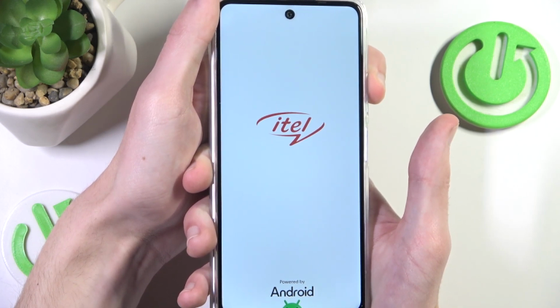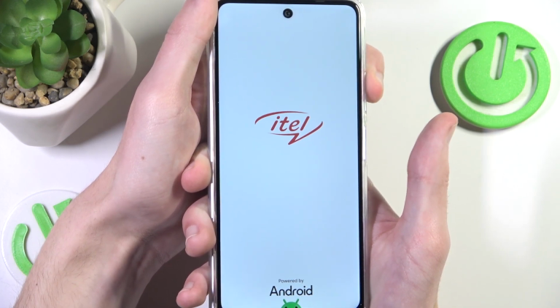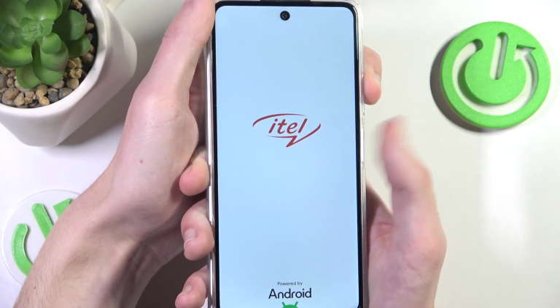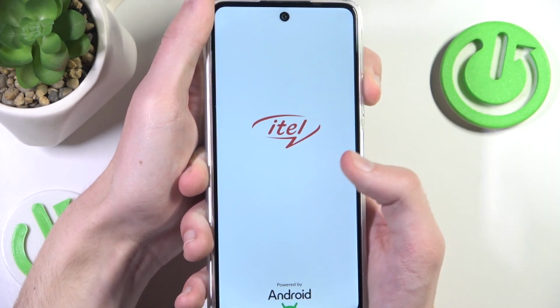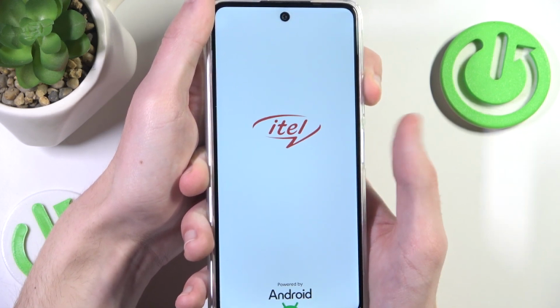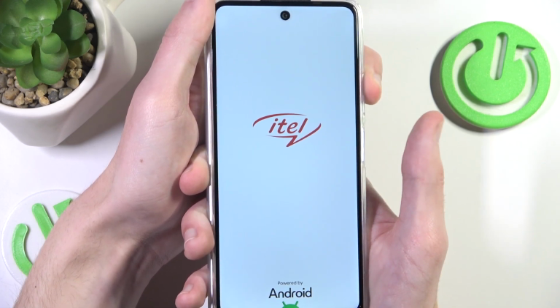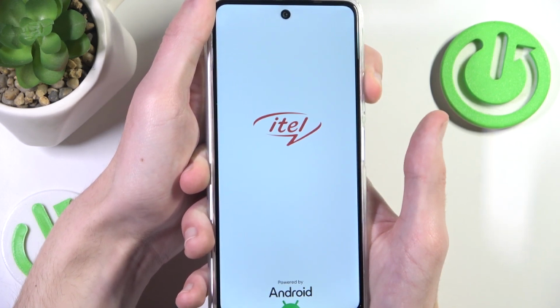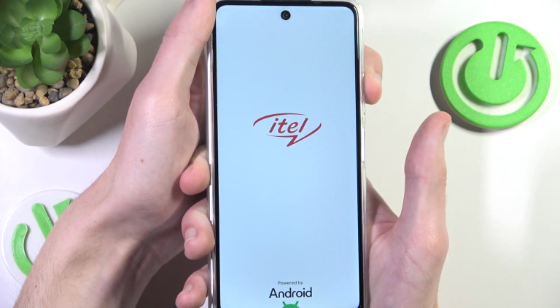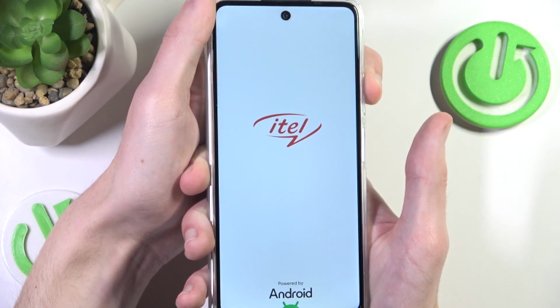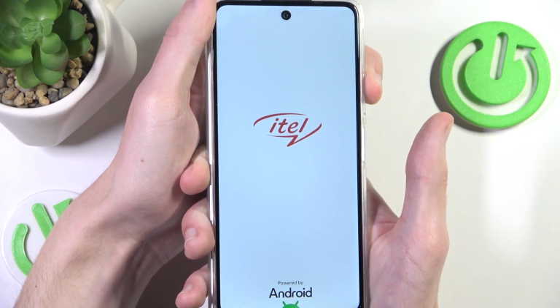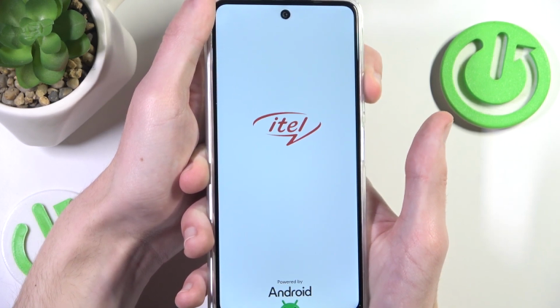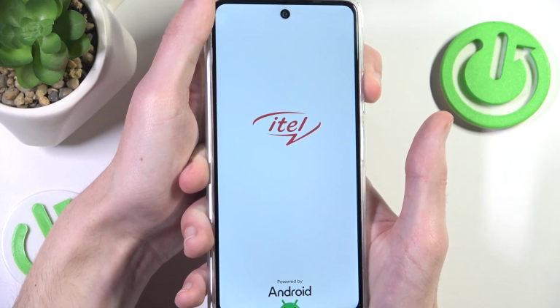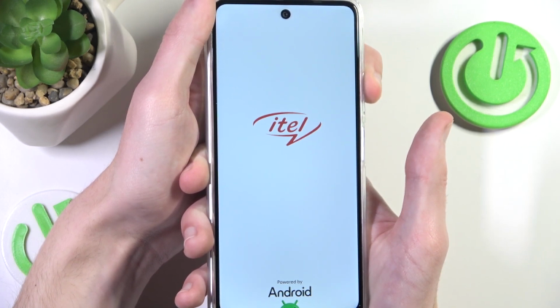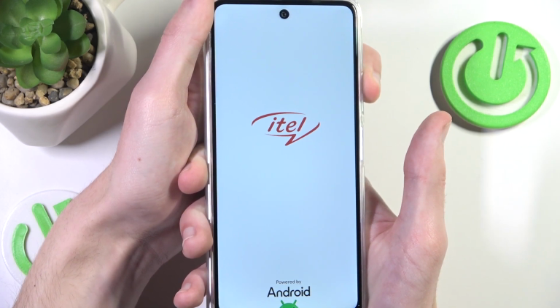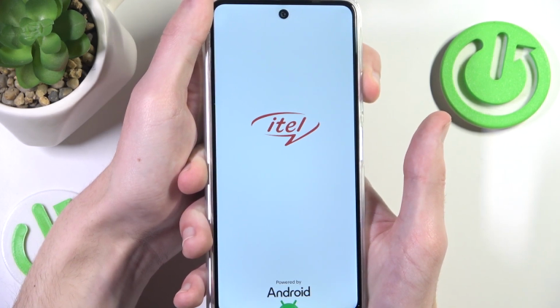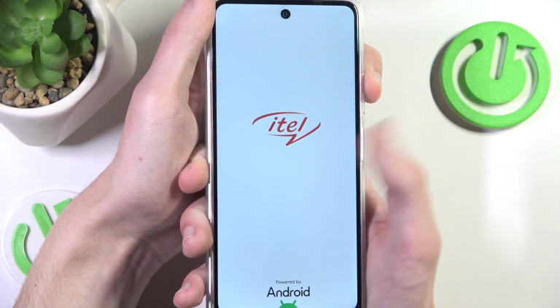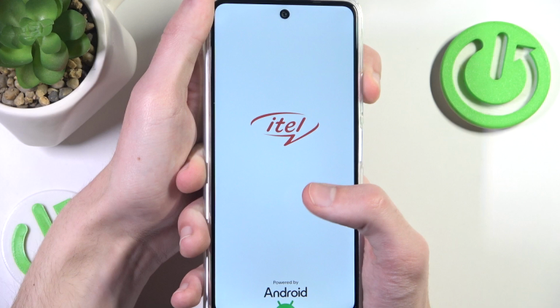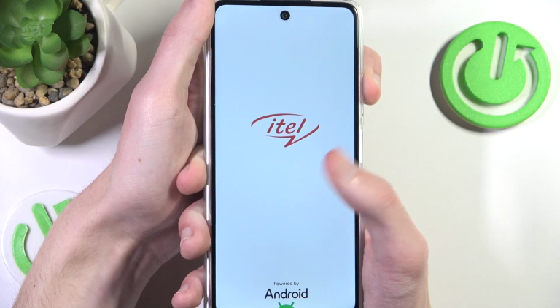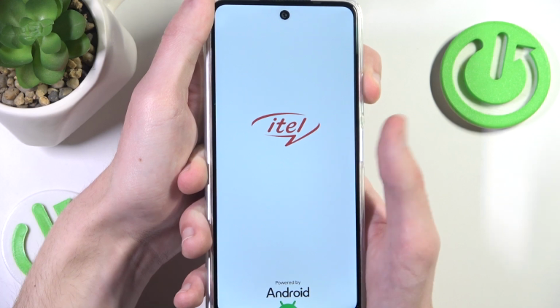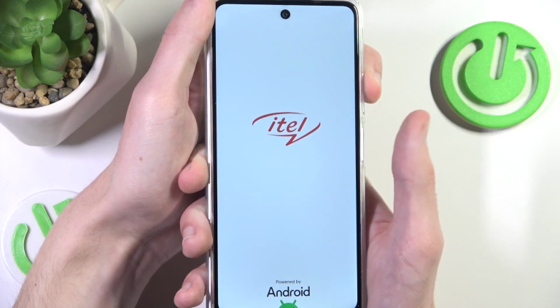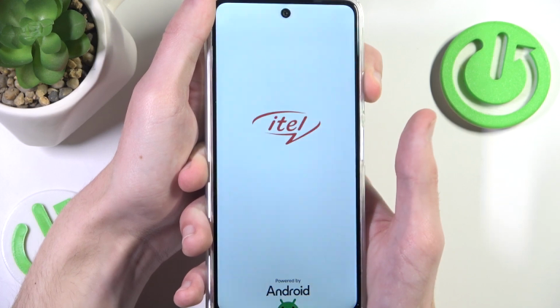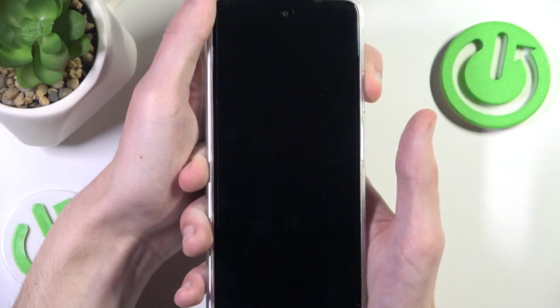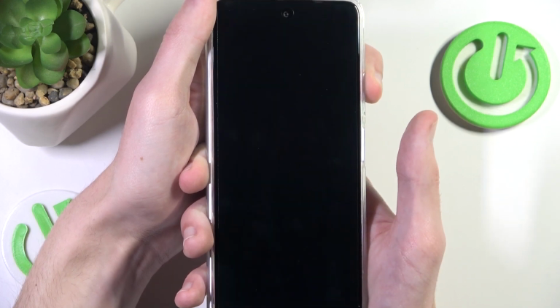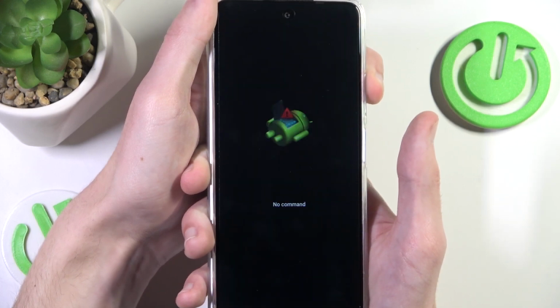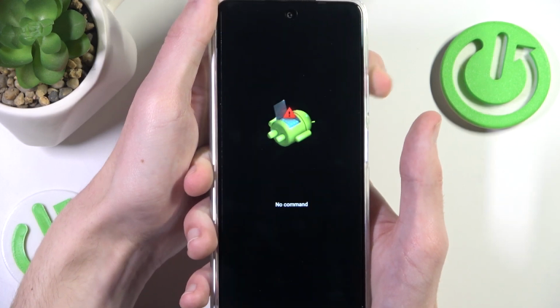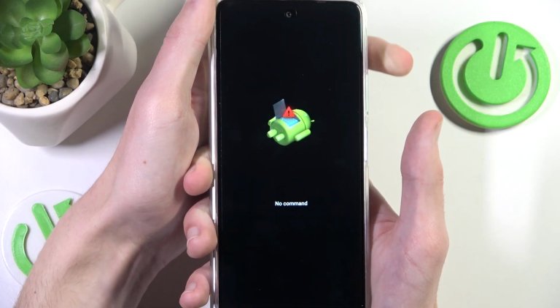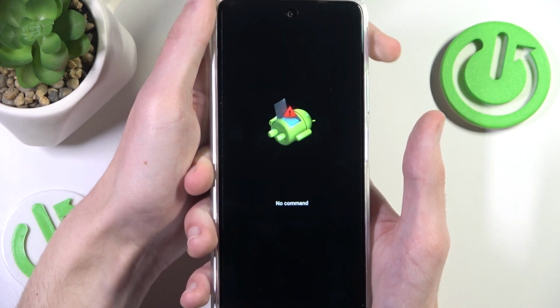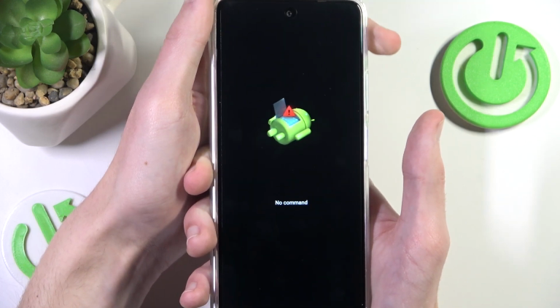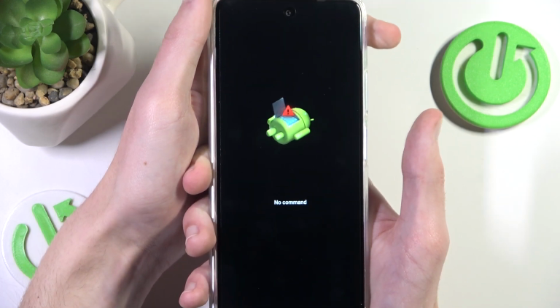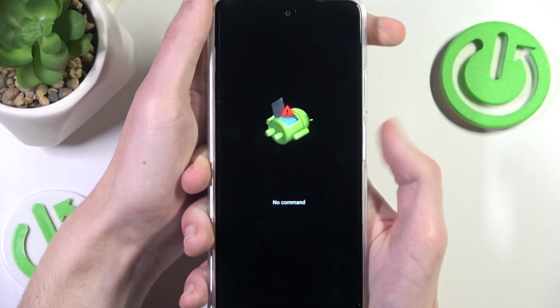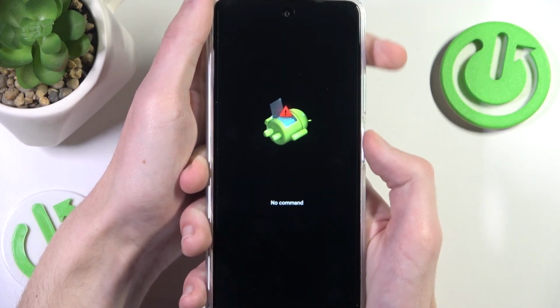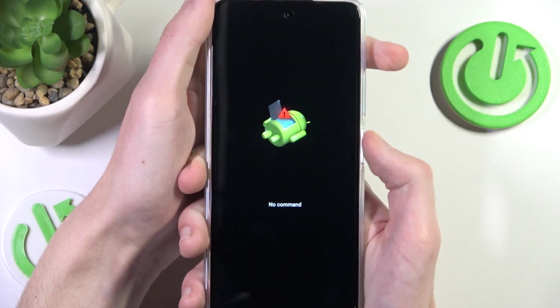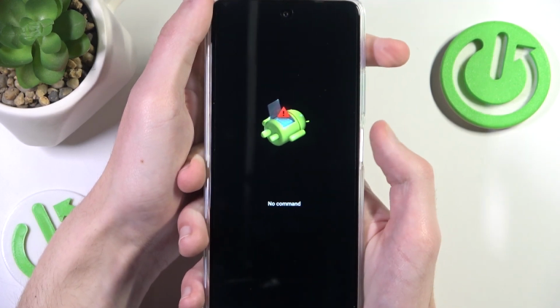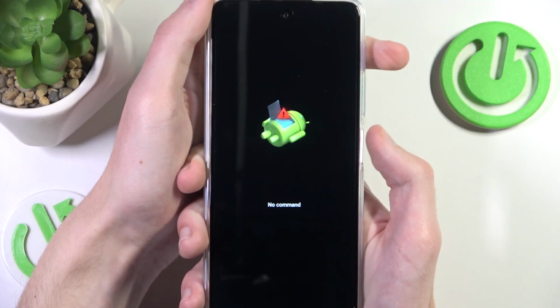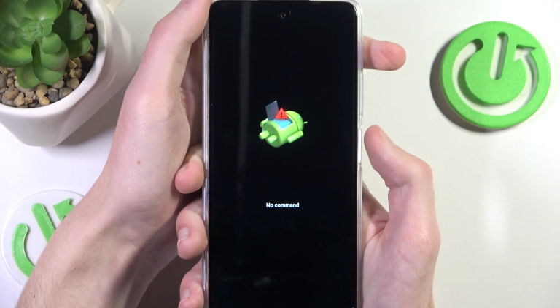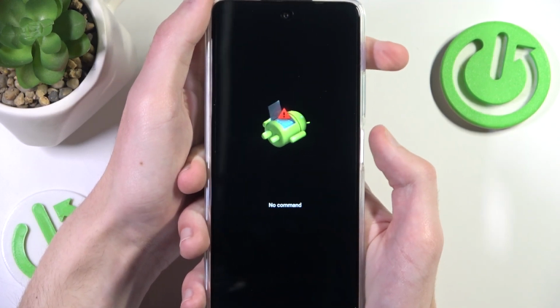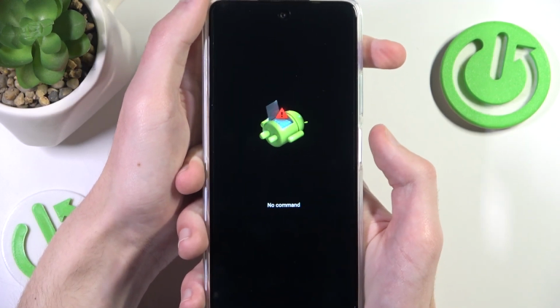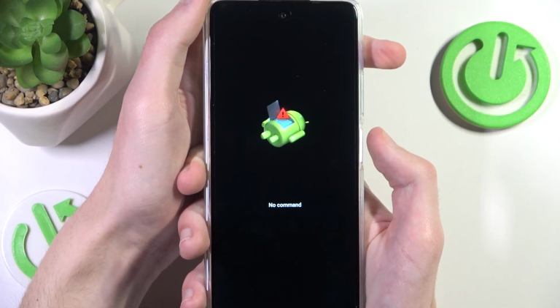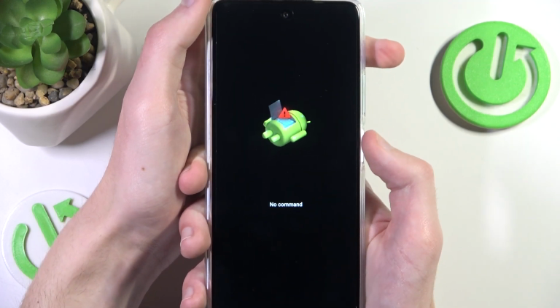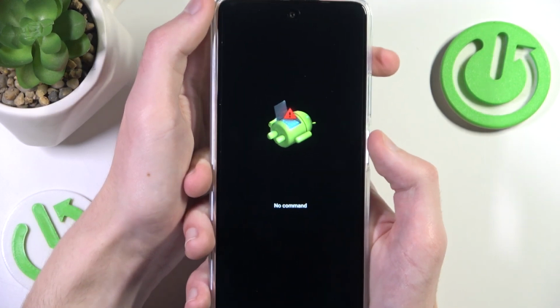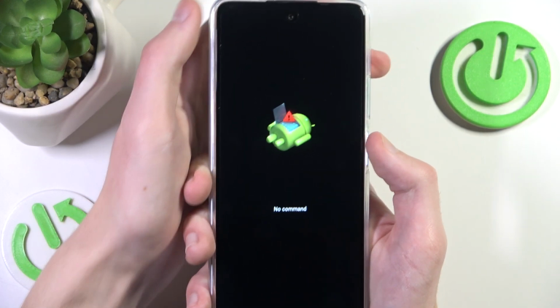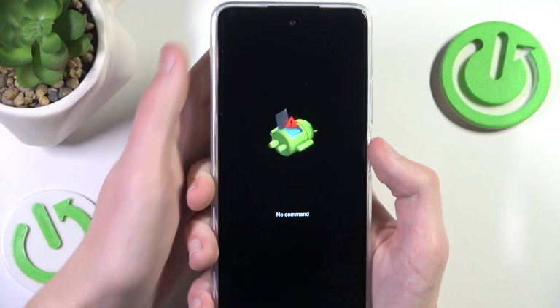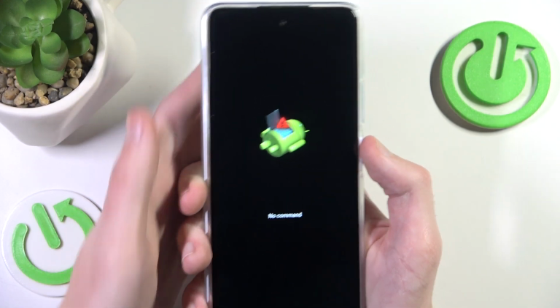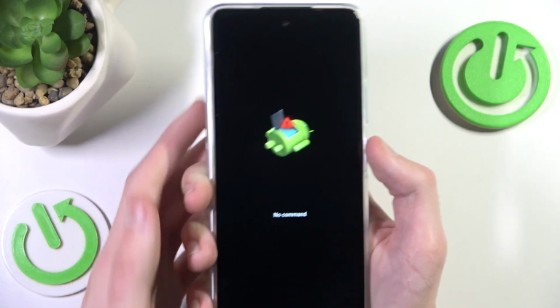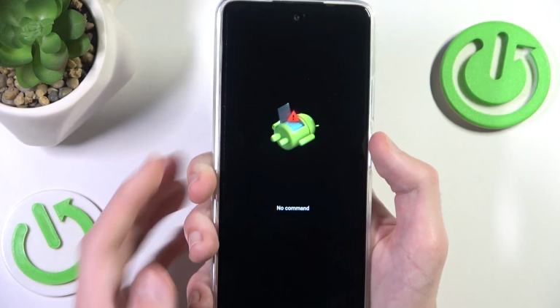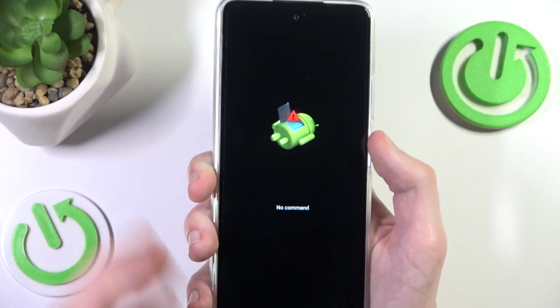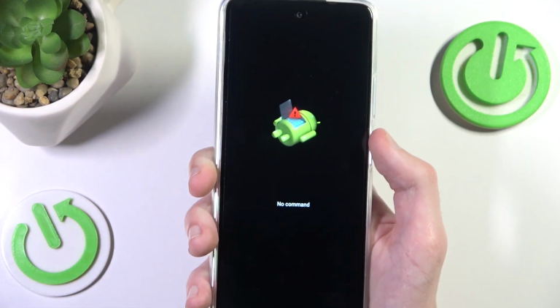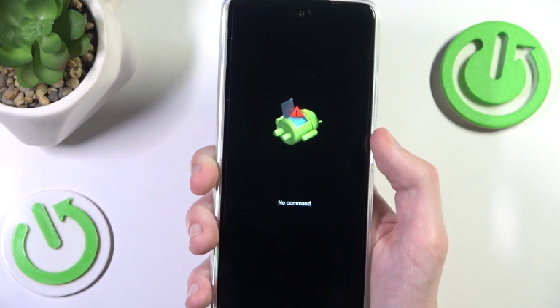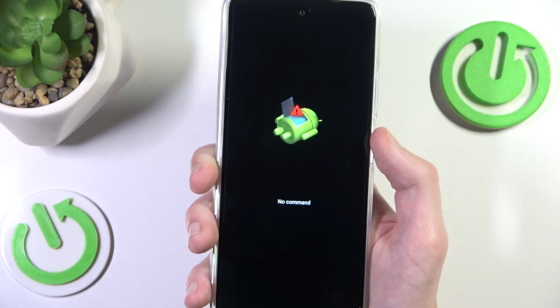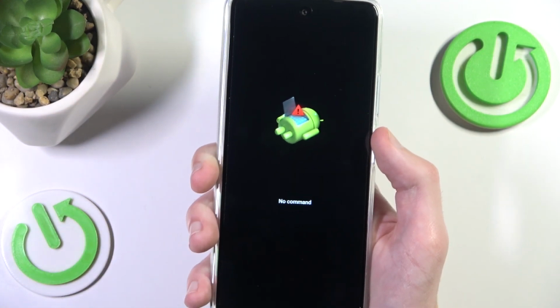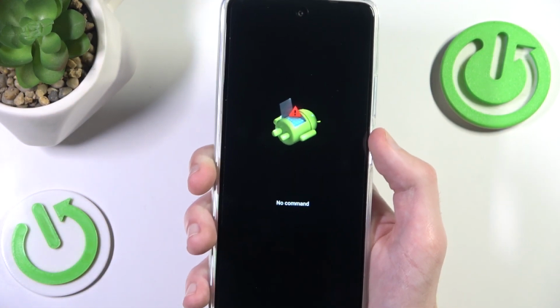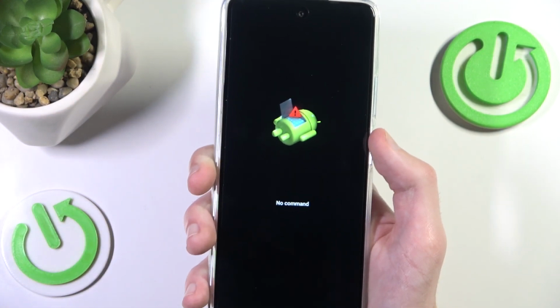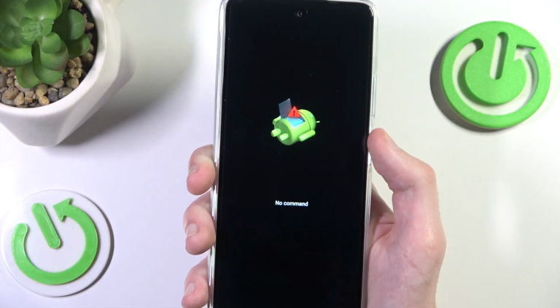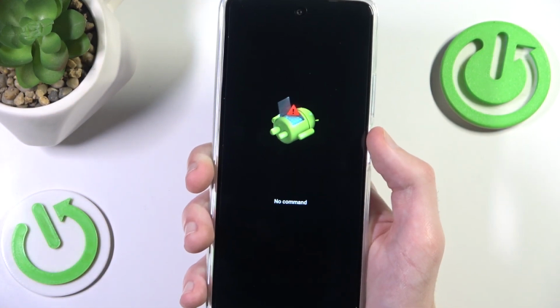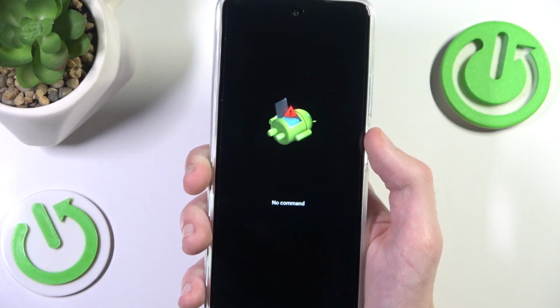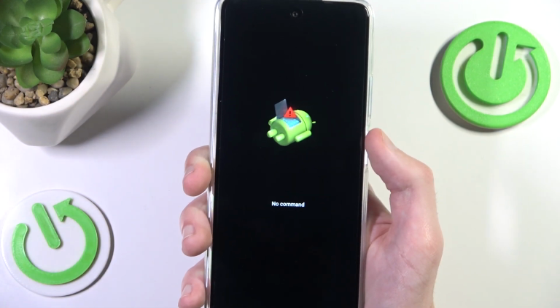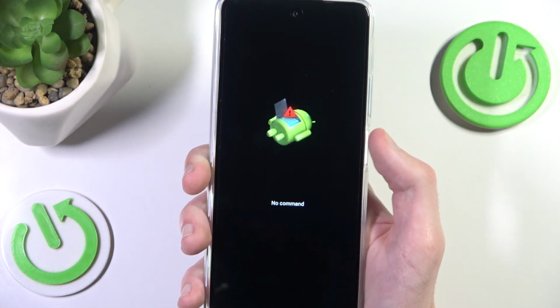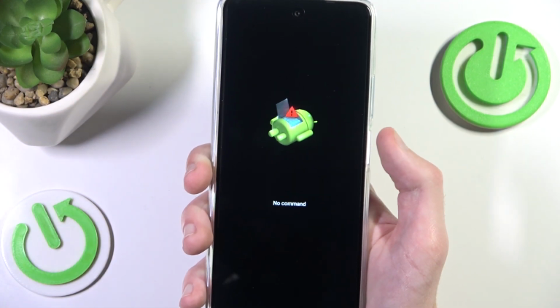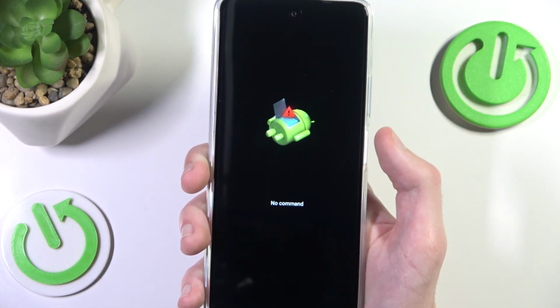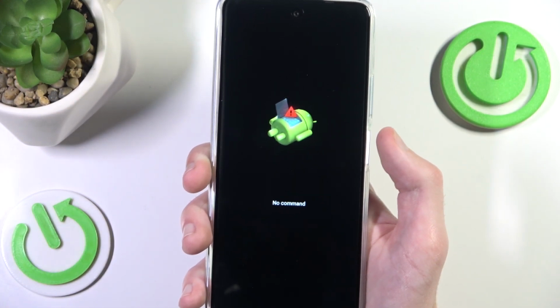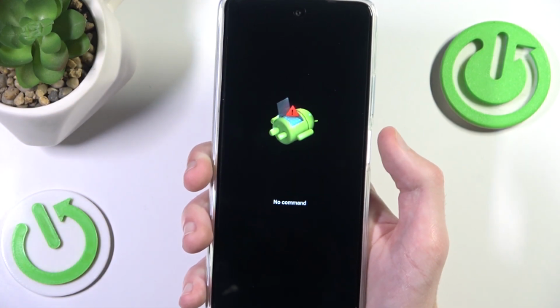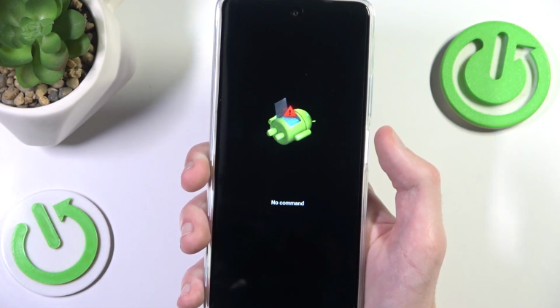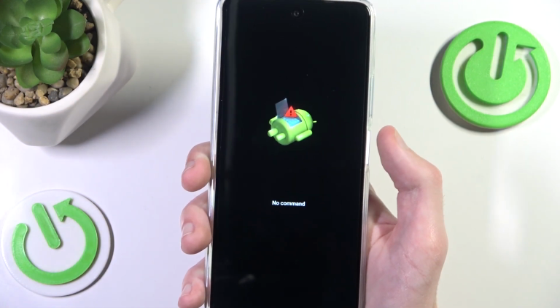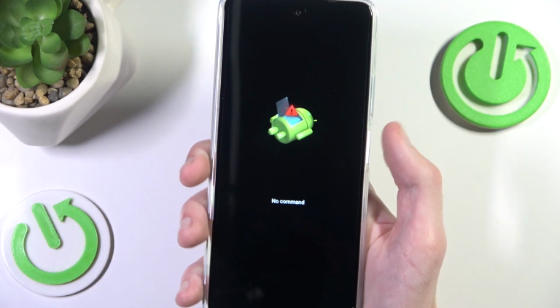If it doesn't work for you — because it's not always working — then you want to just turn off your phone once again and try again.